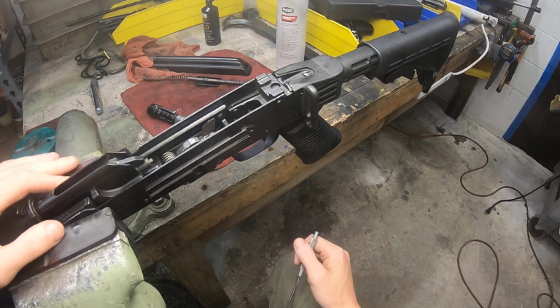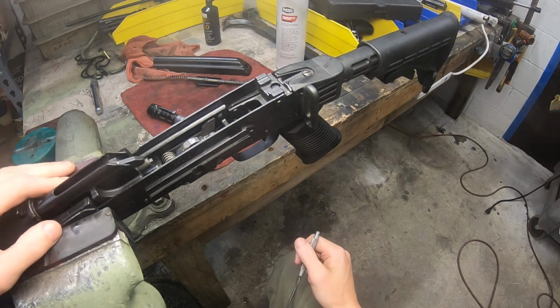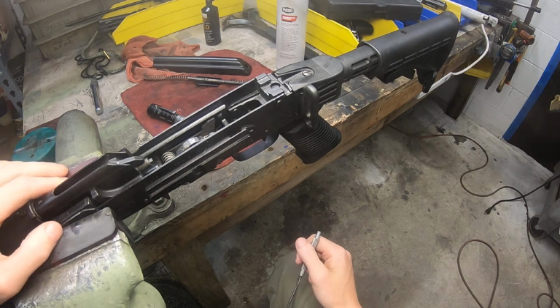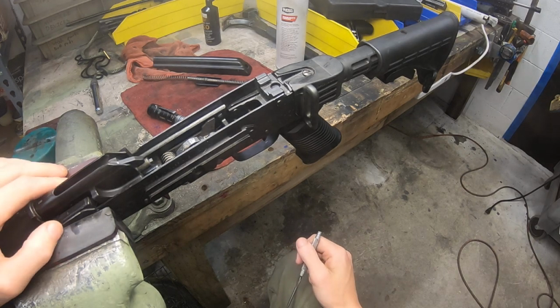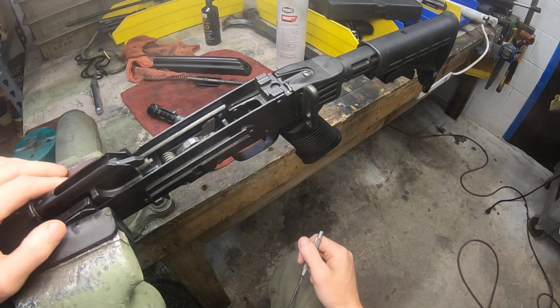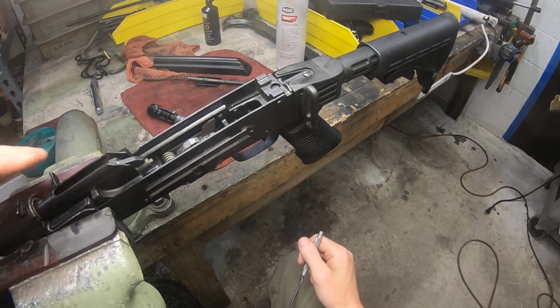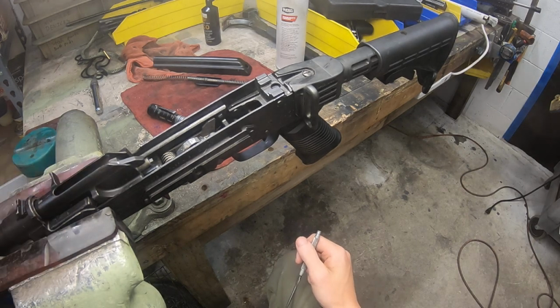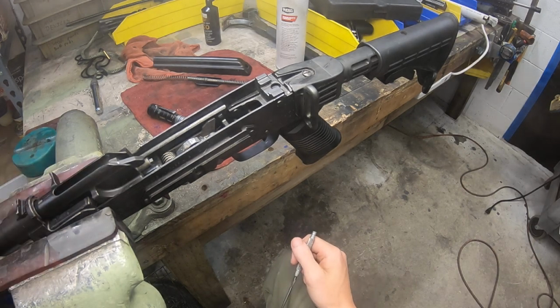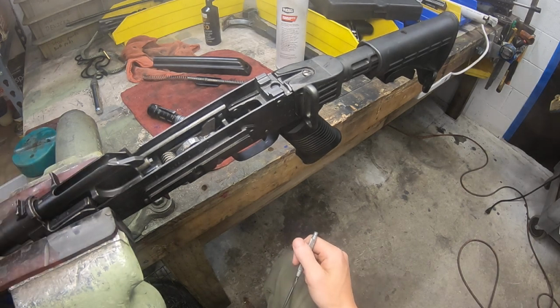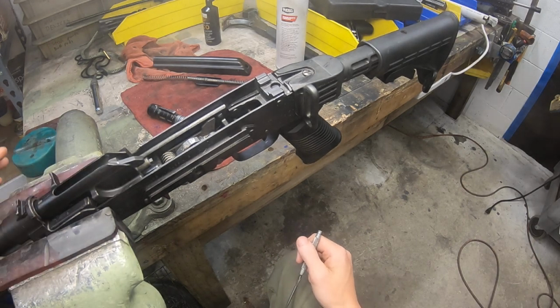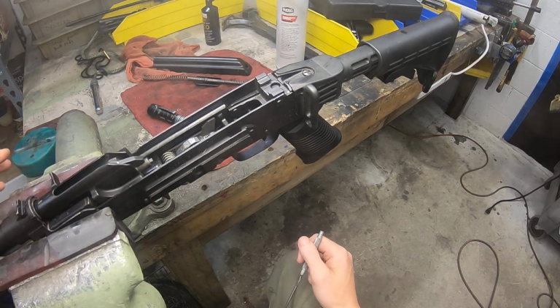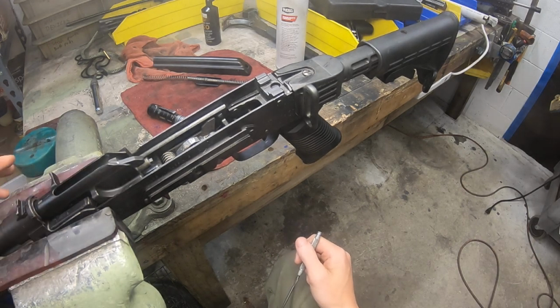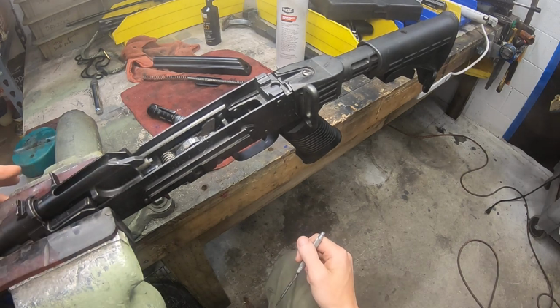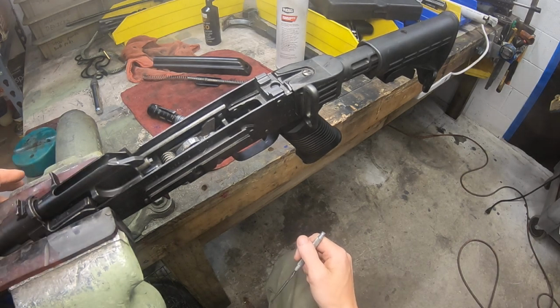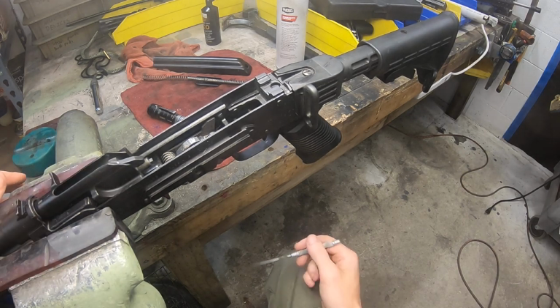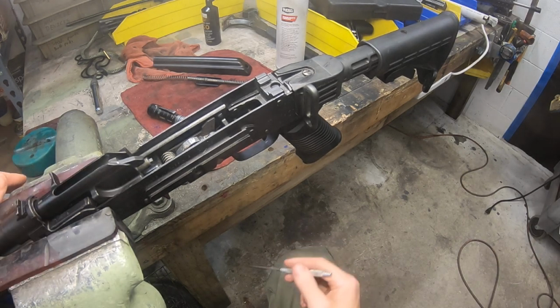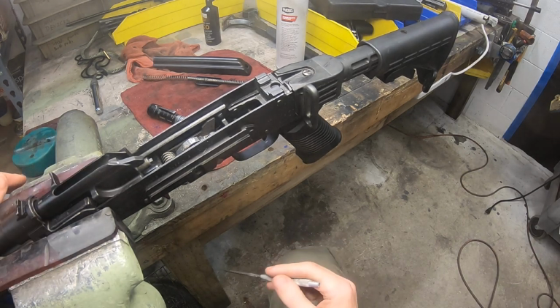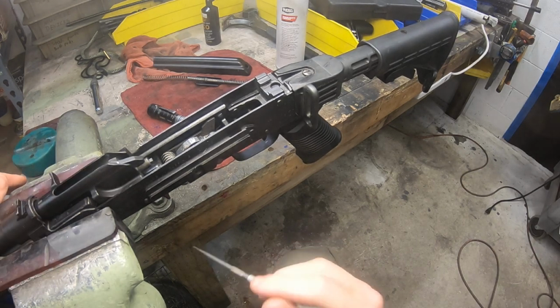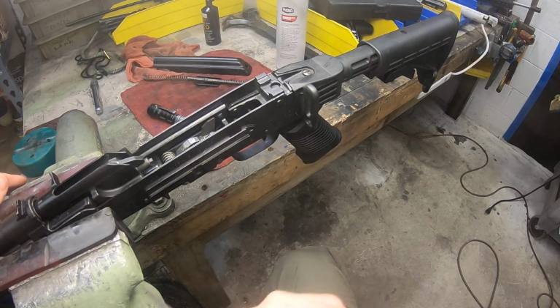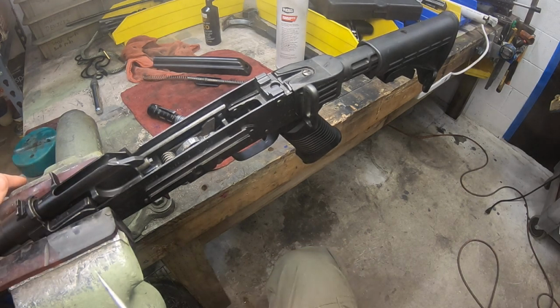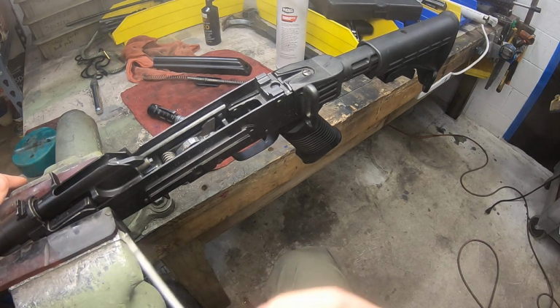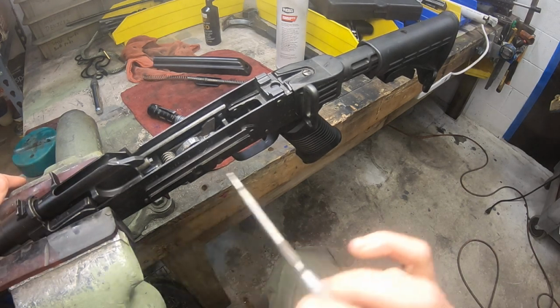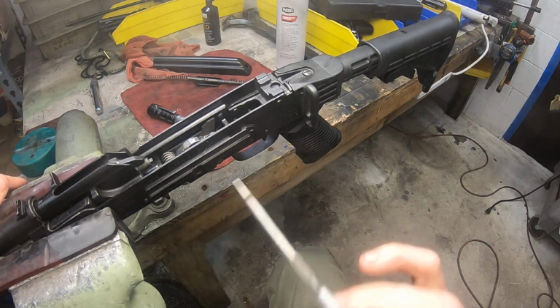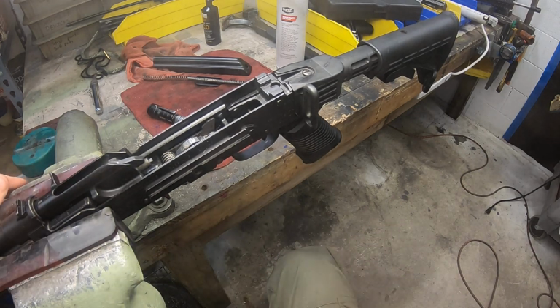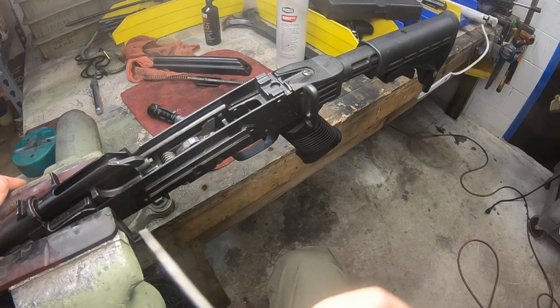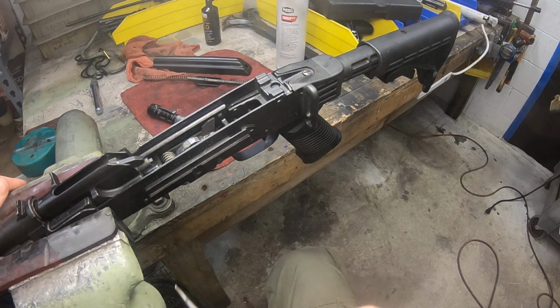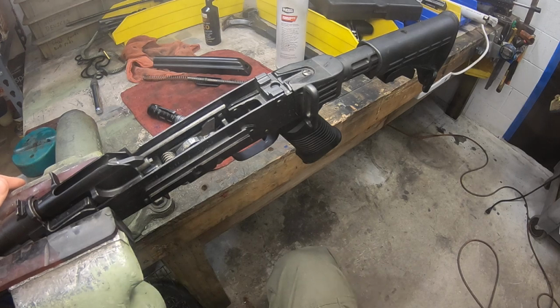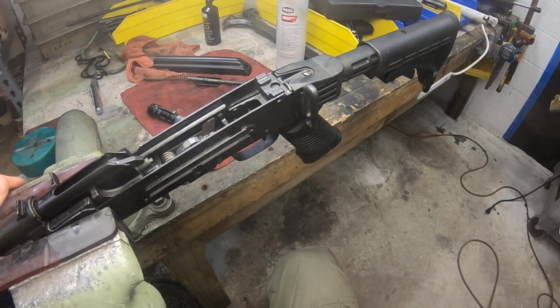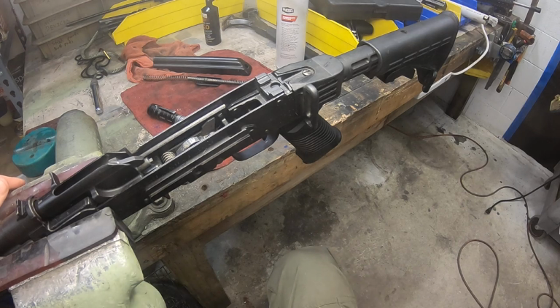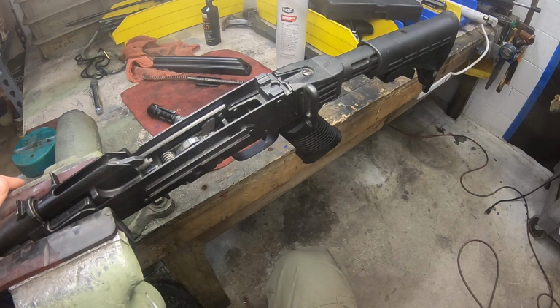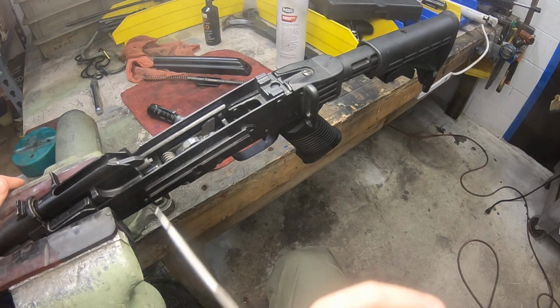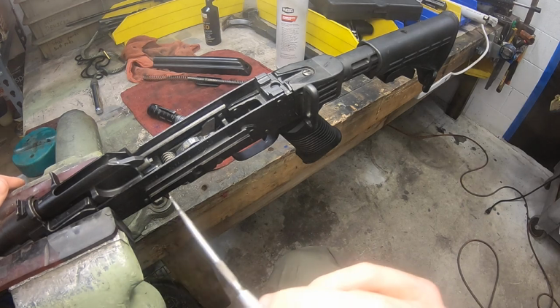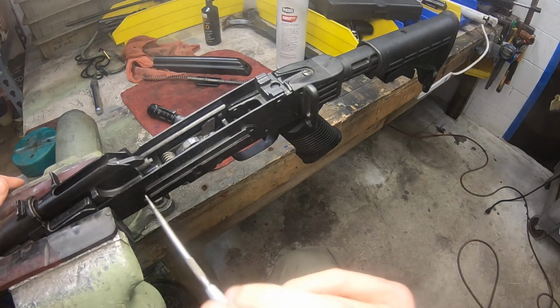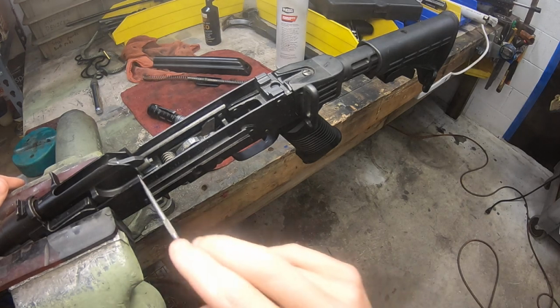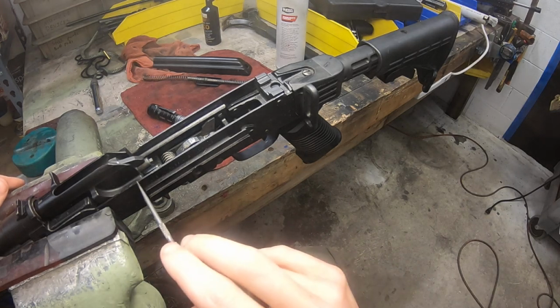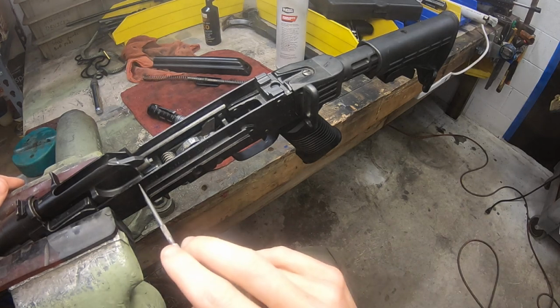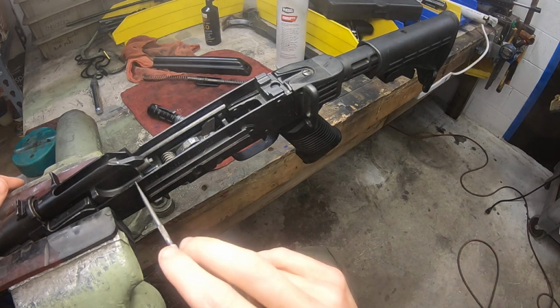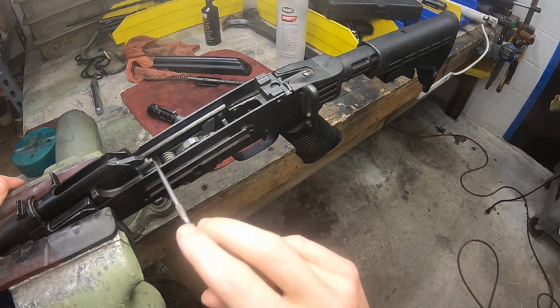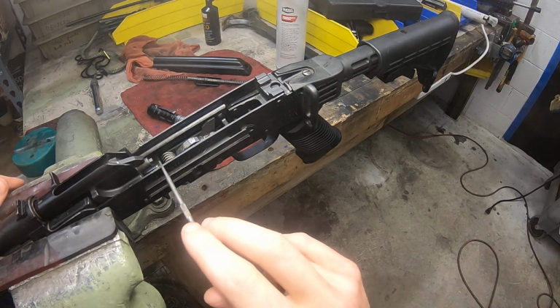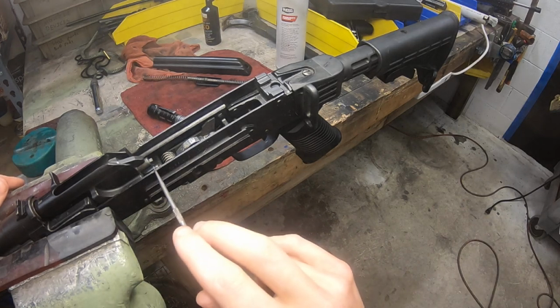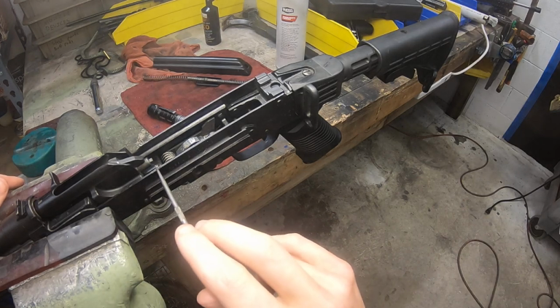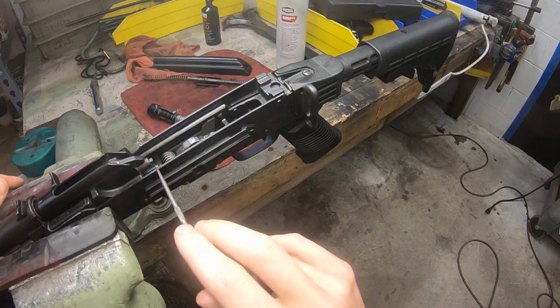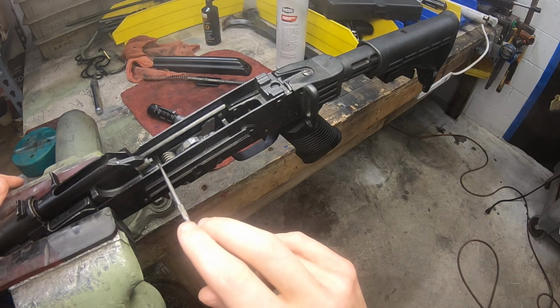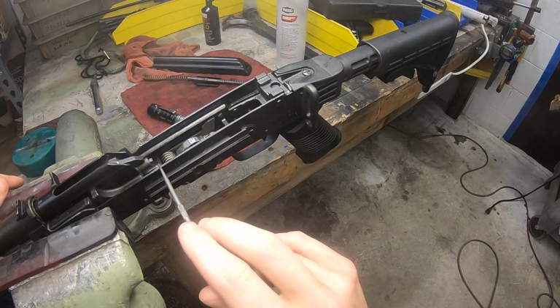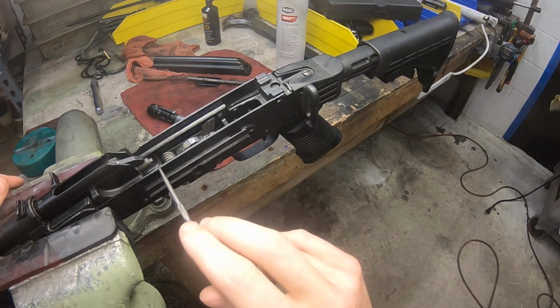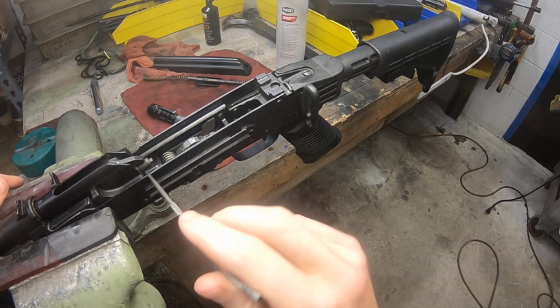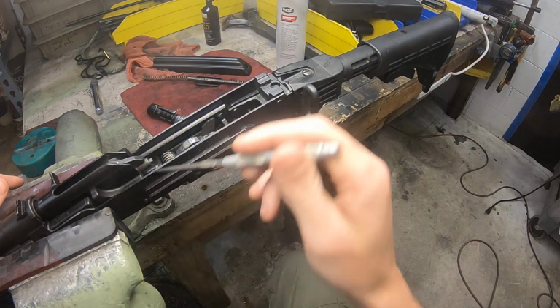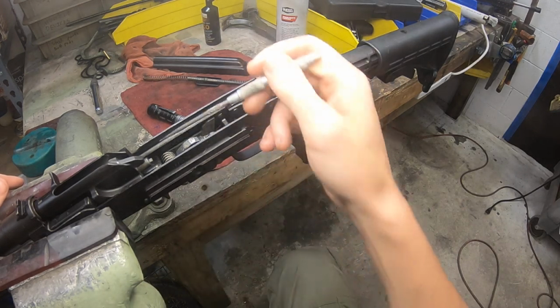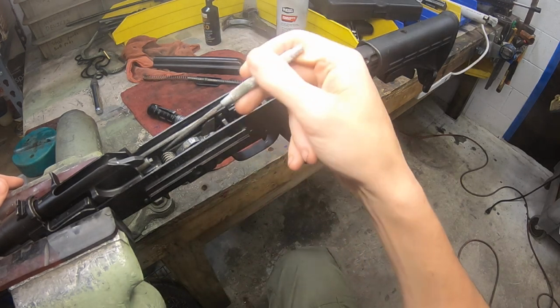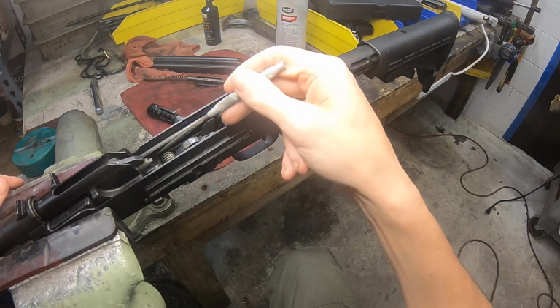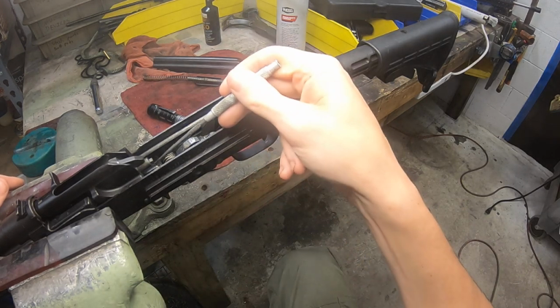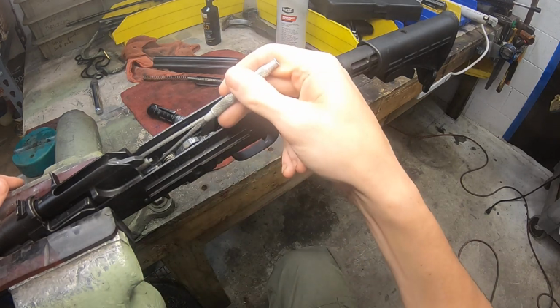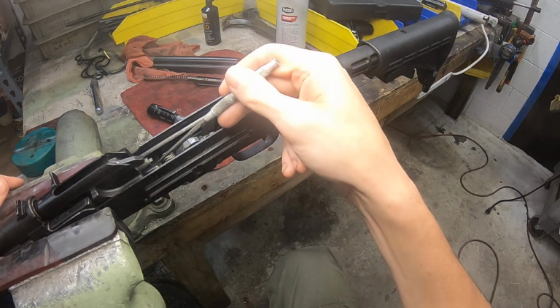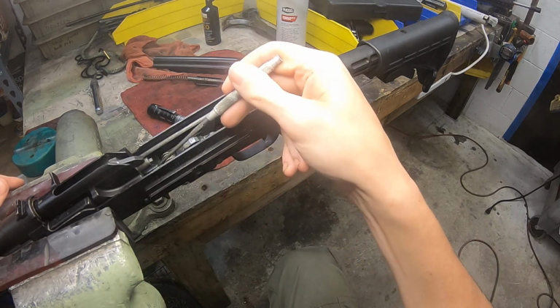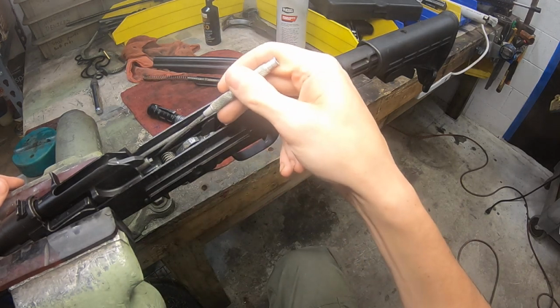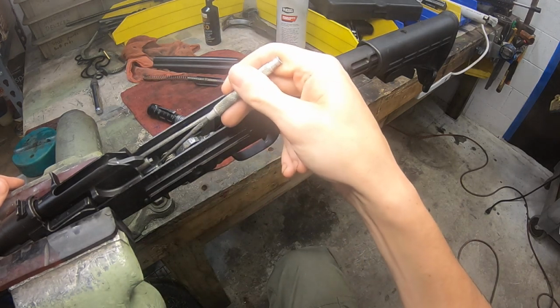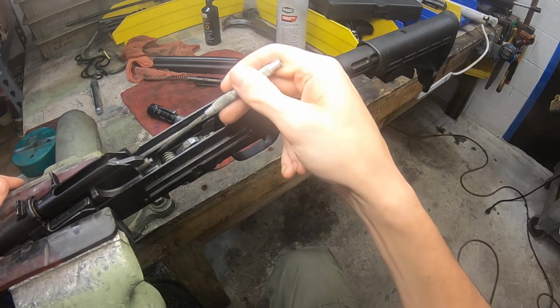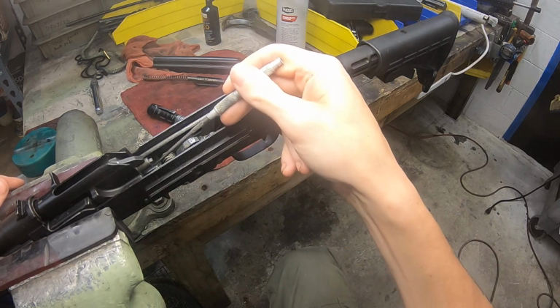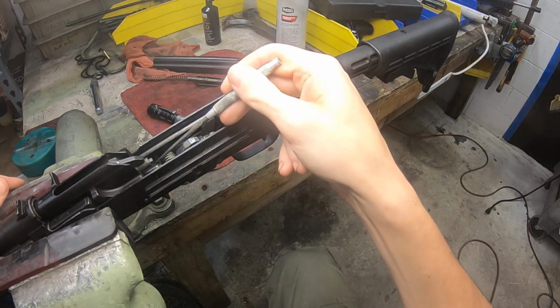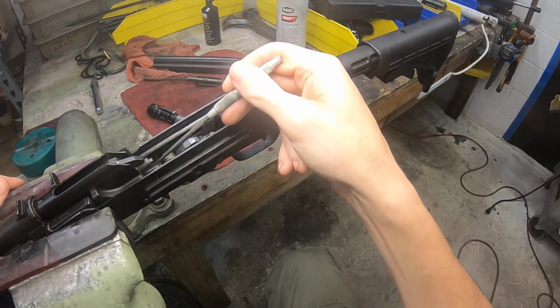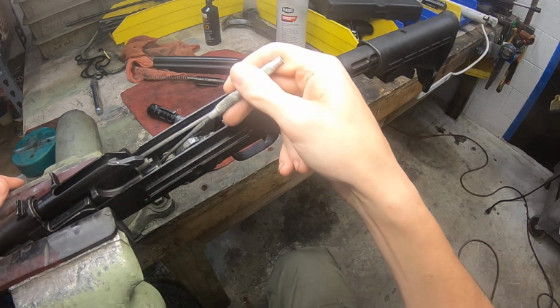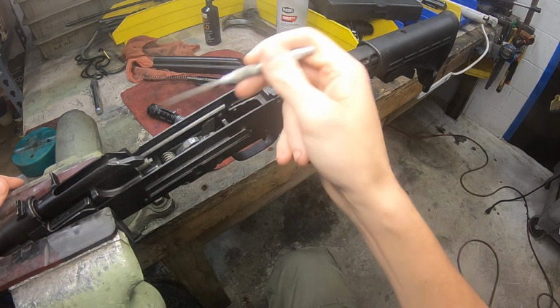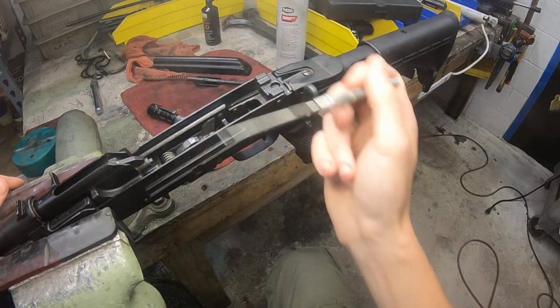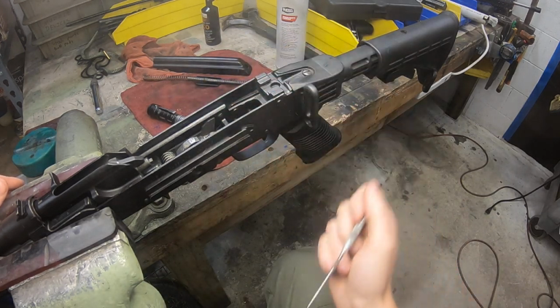It's not like a PSL where the last round bolt hold open is part of the magazine and the rifle, built into the front end here.